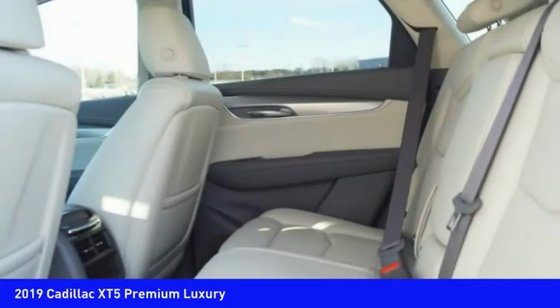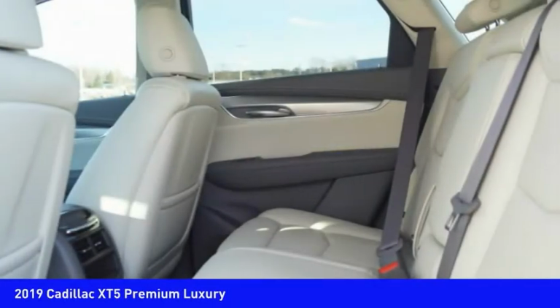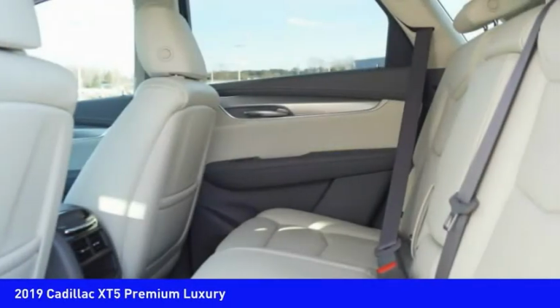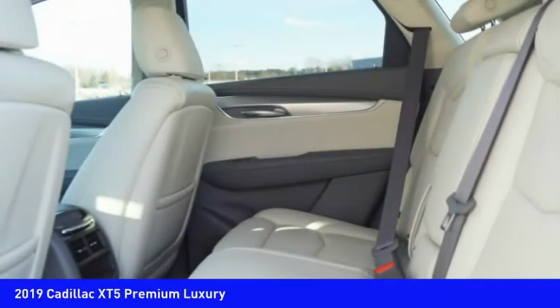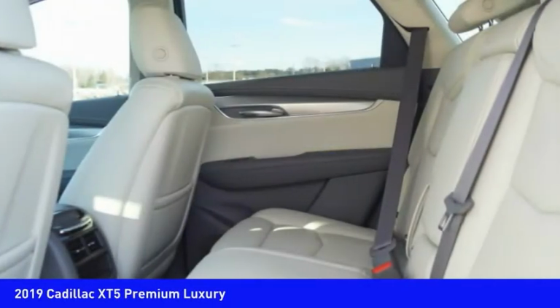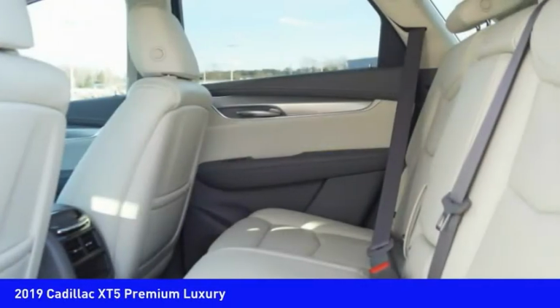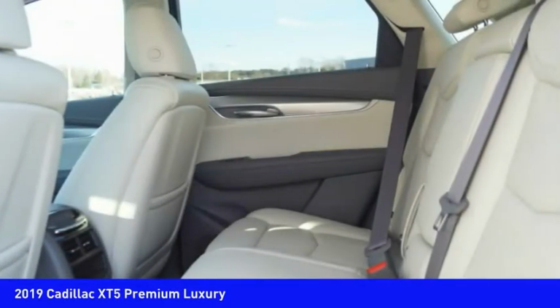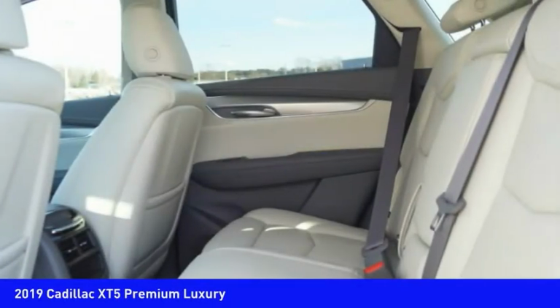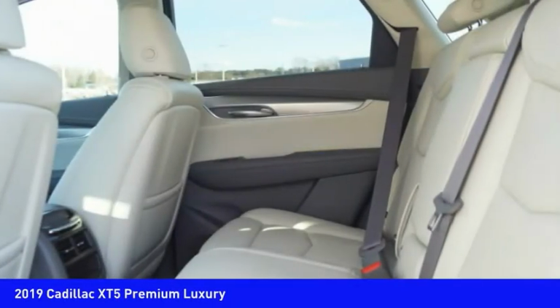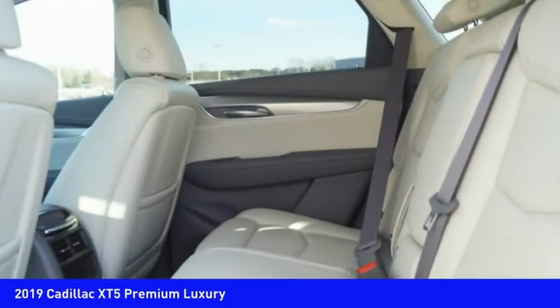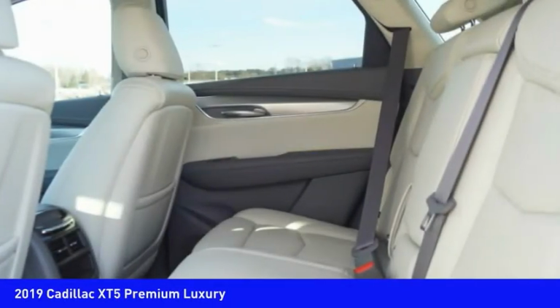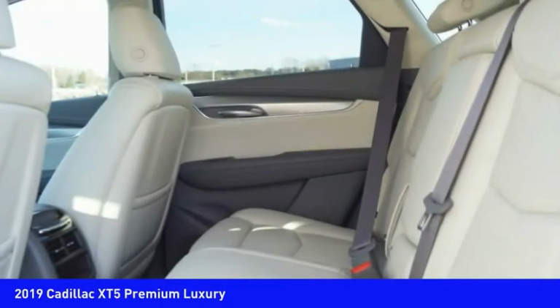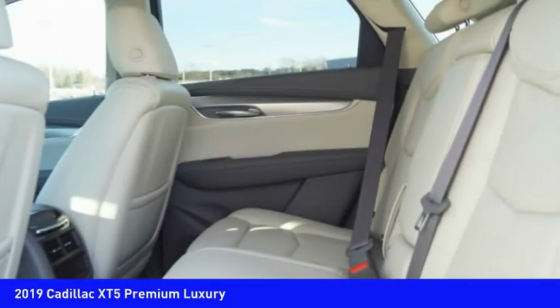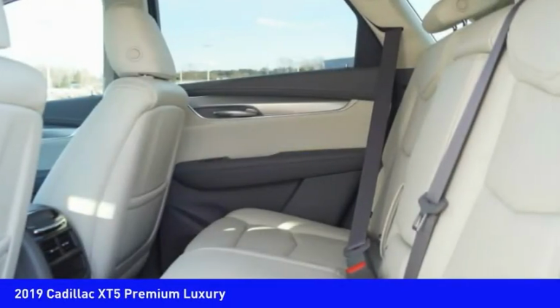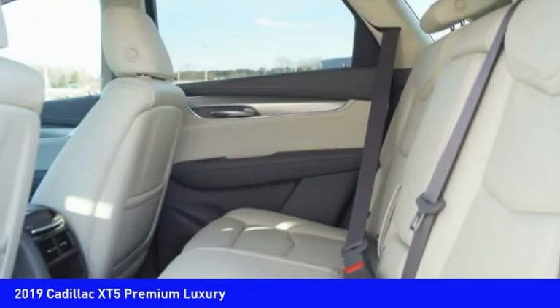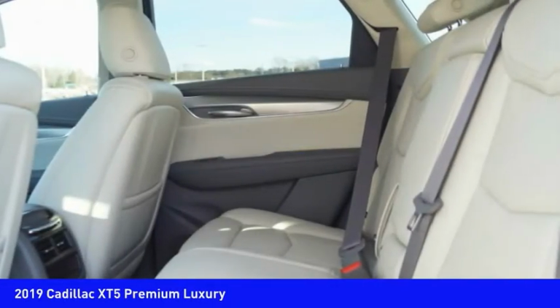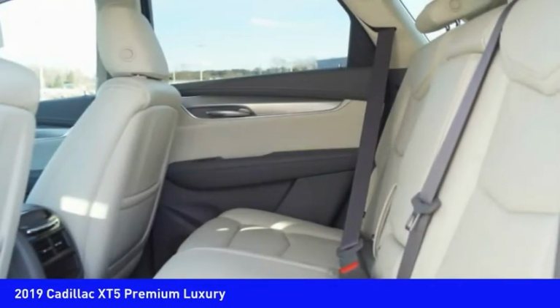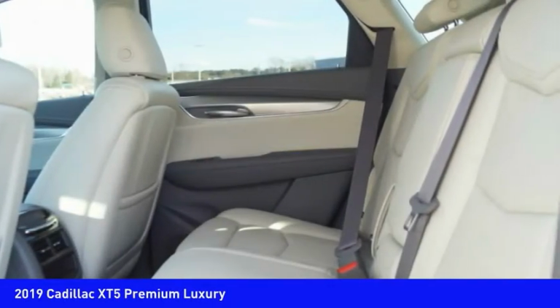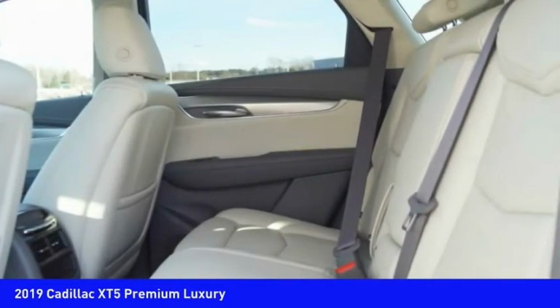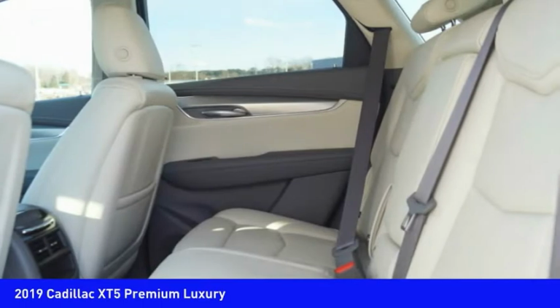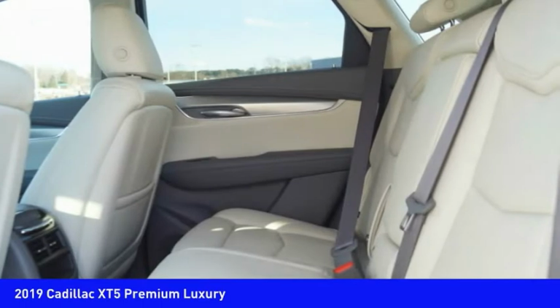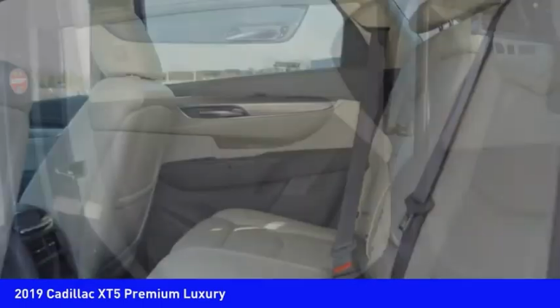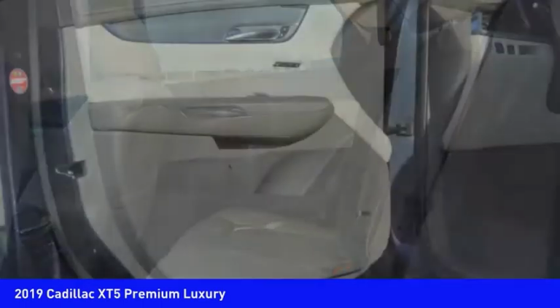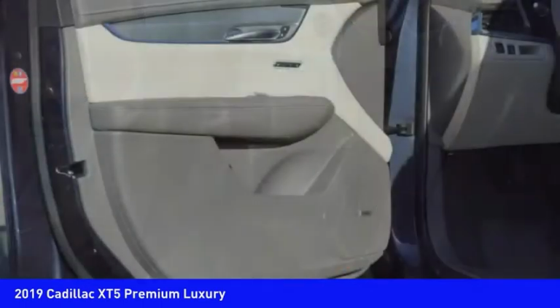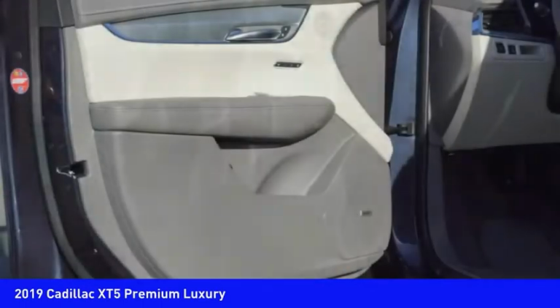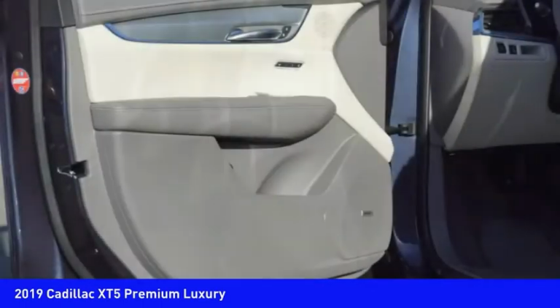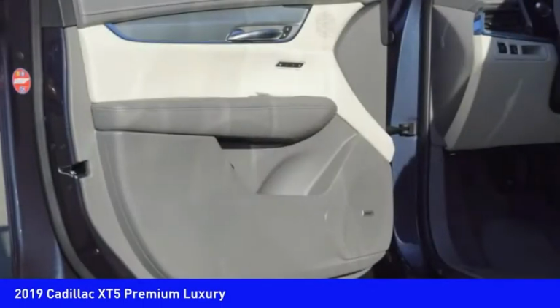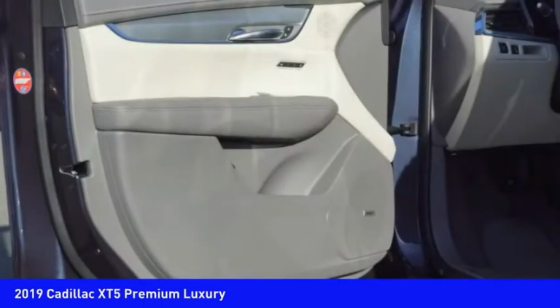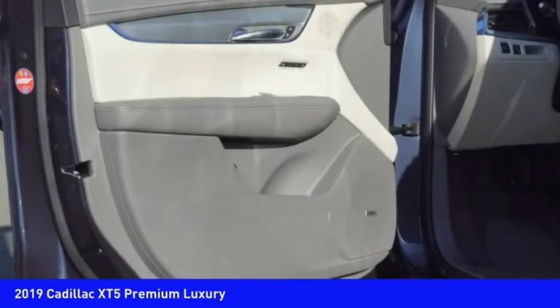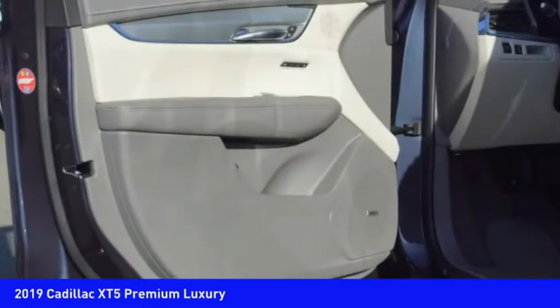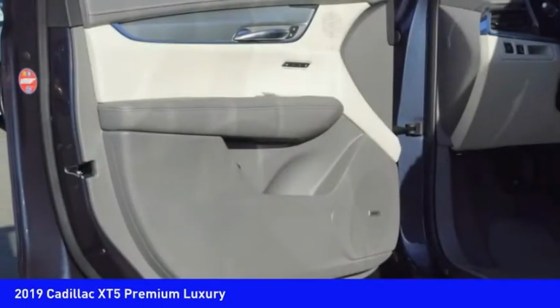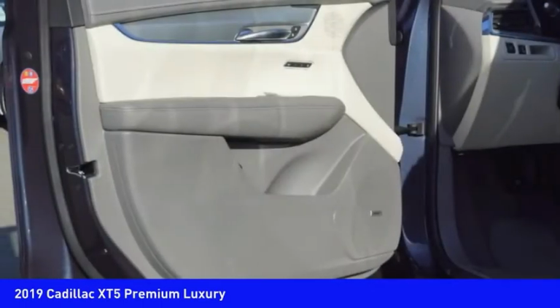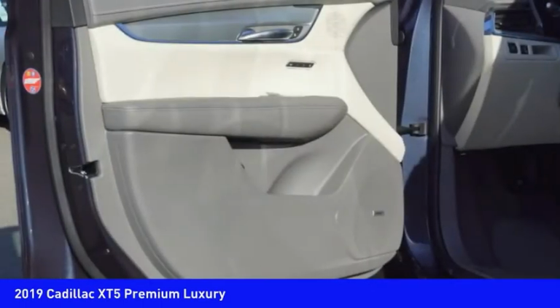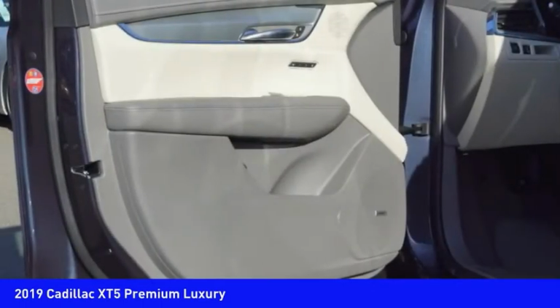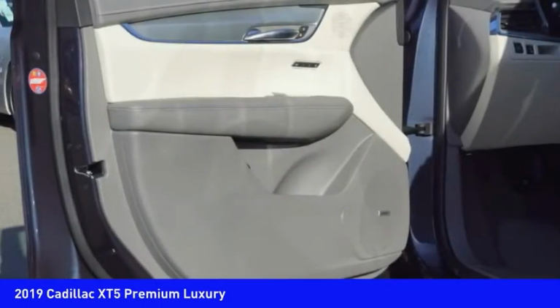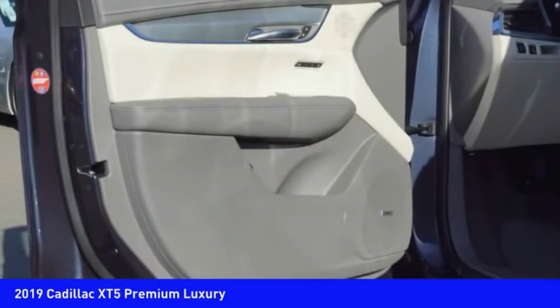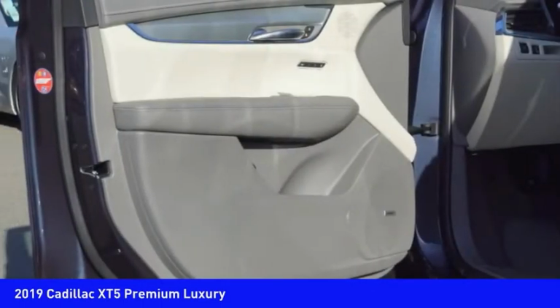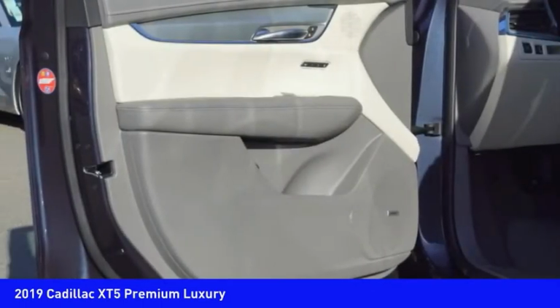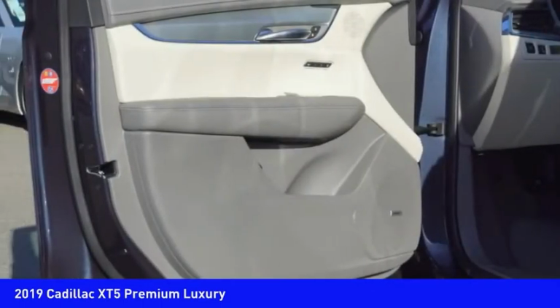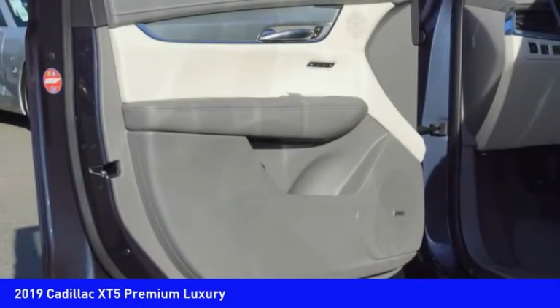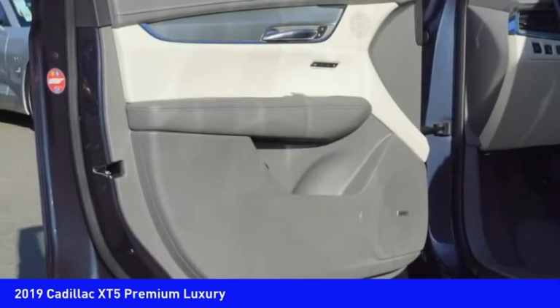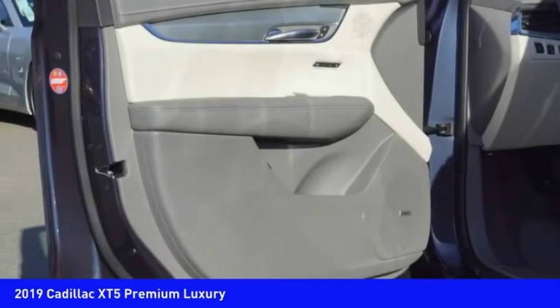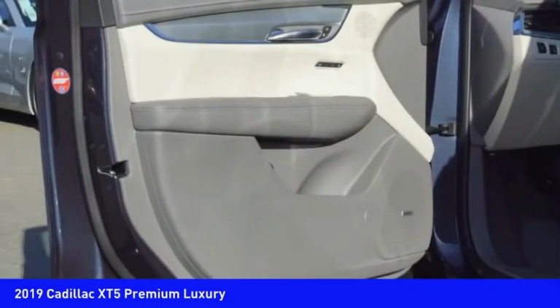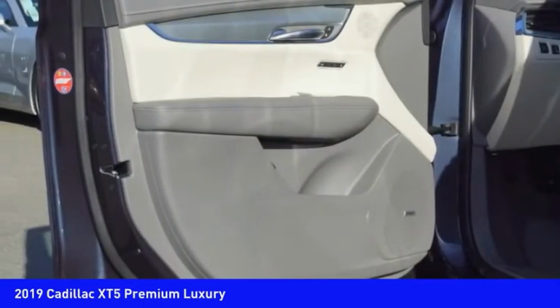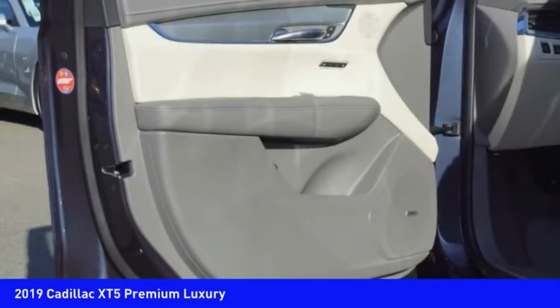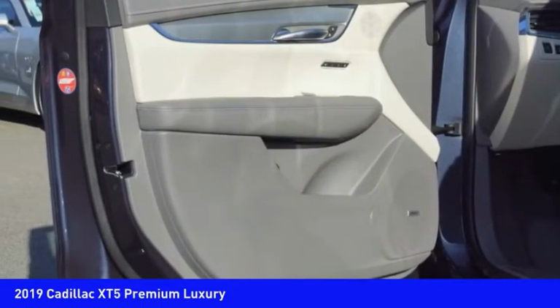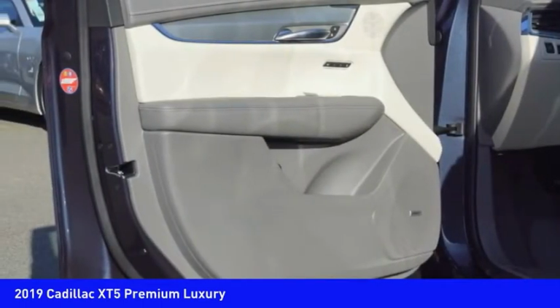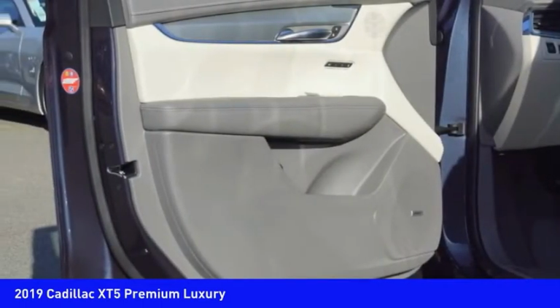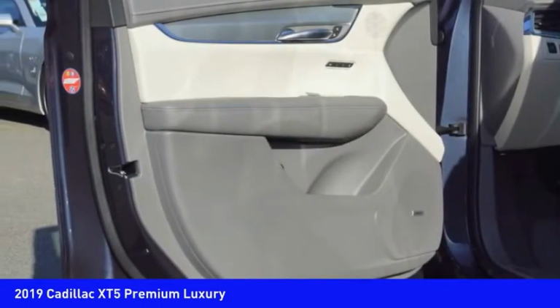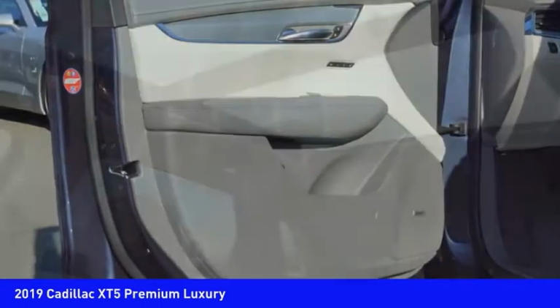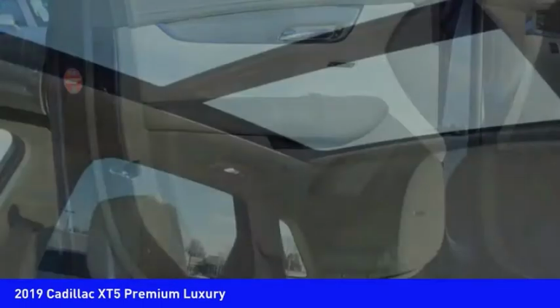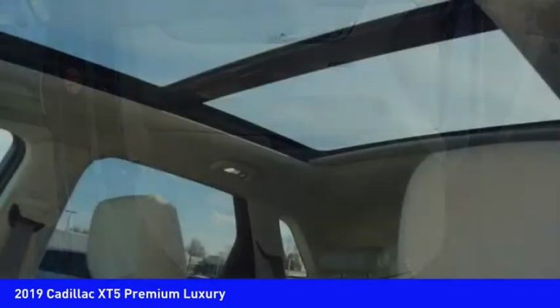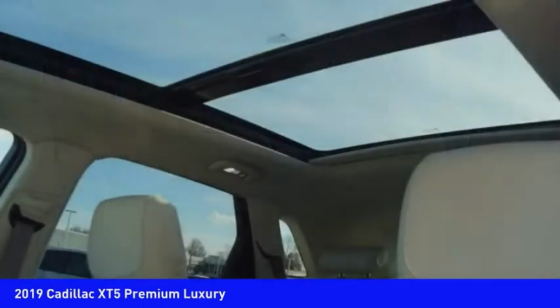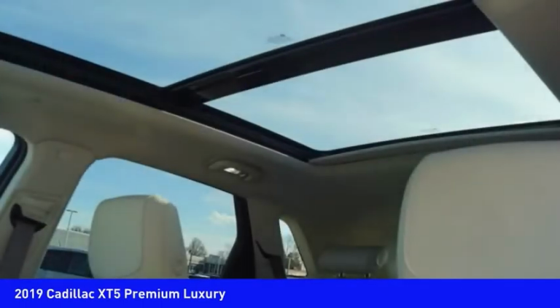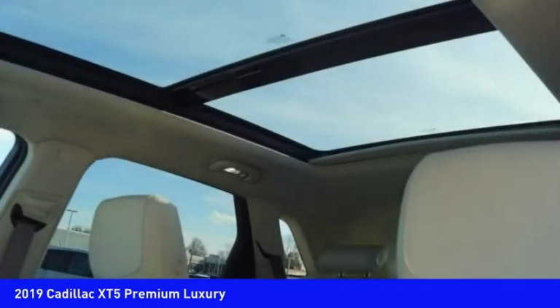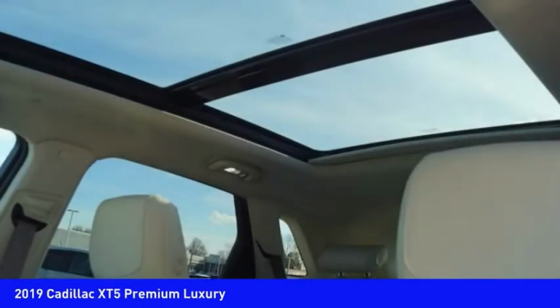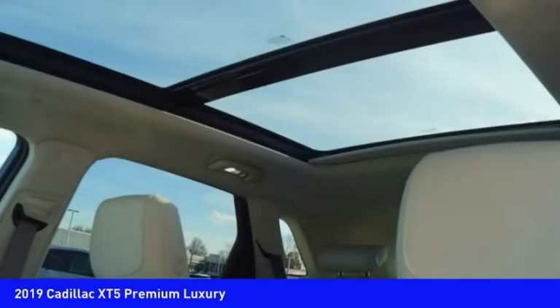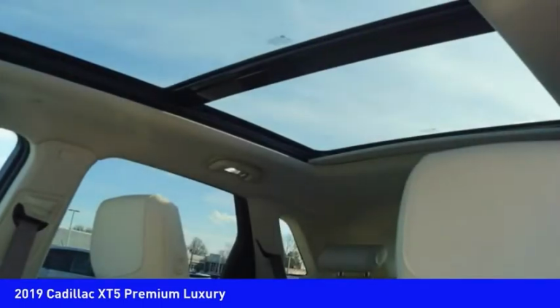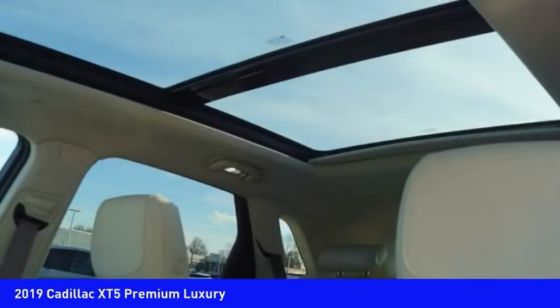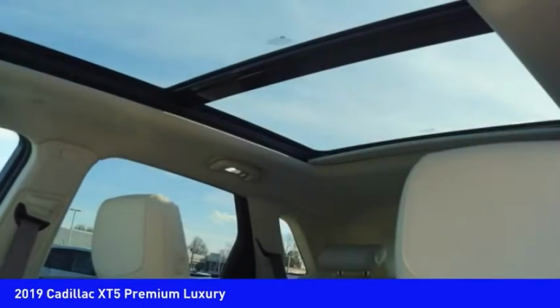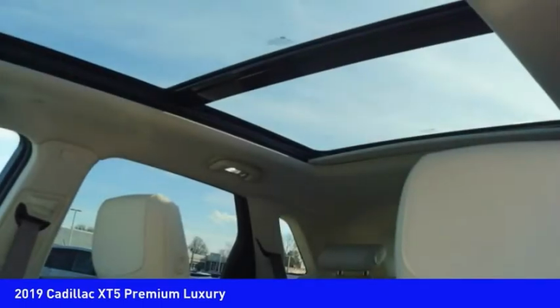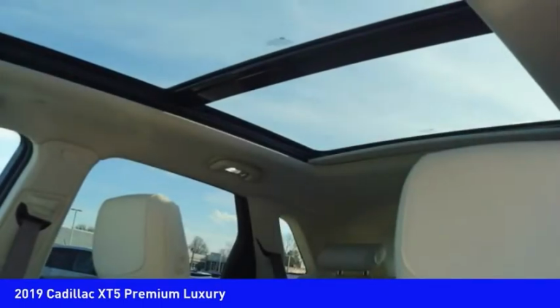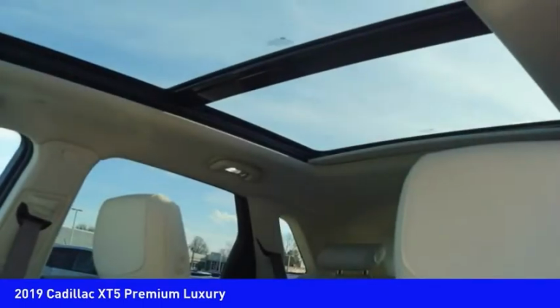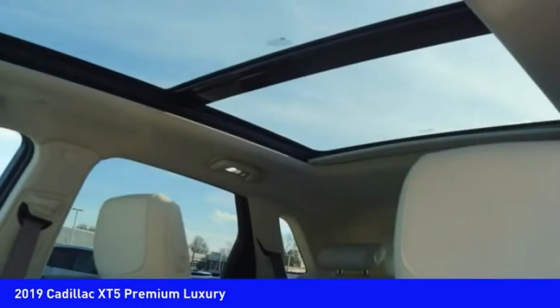Leather trim seats. Searching for a dependable vehicle that looks great too? You found it. So stop in today.